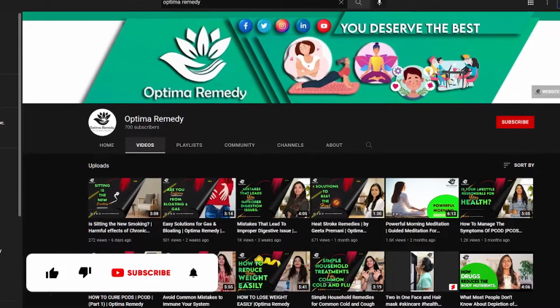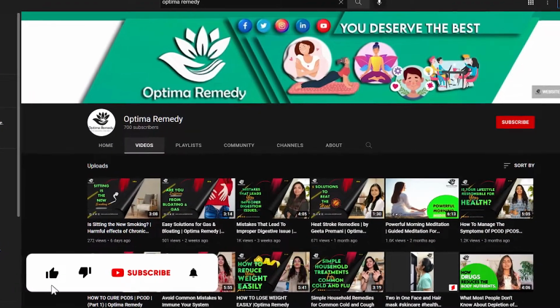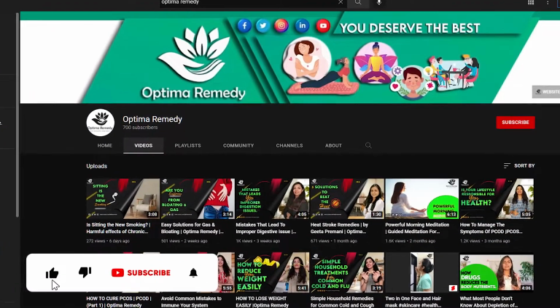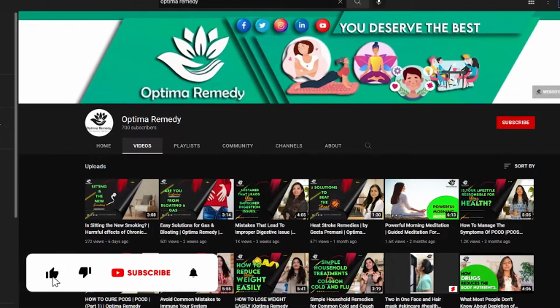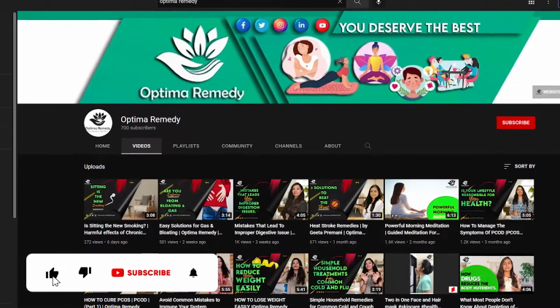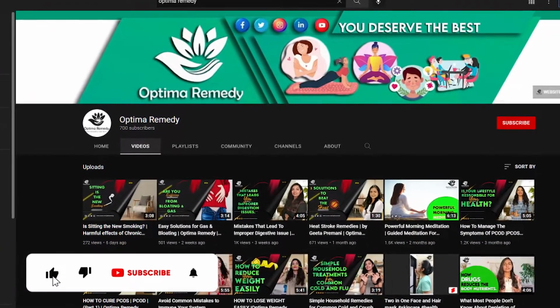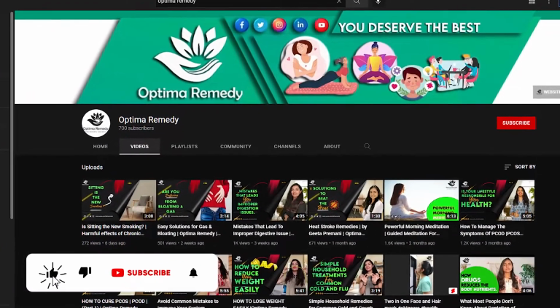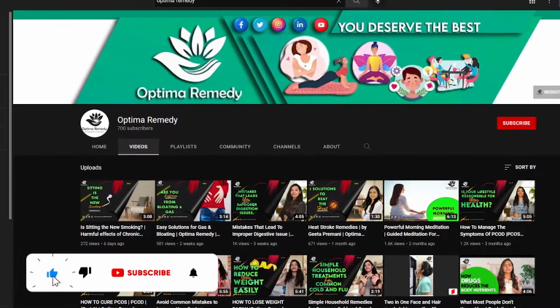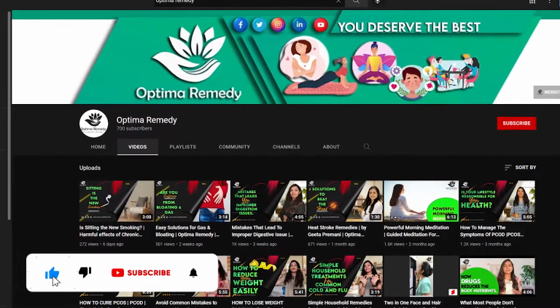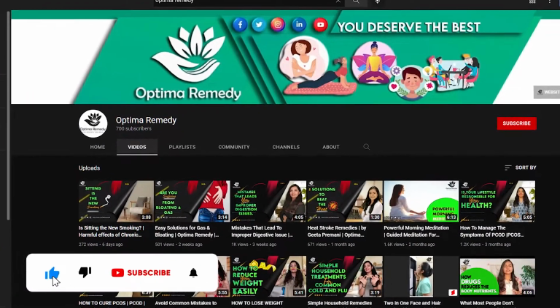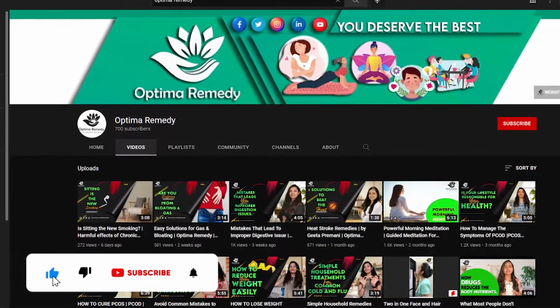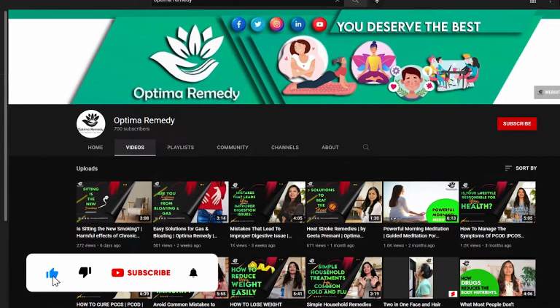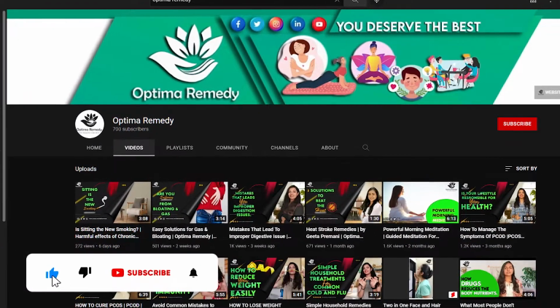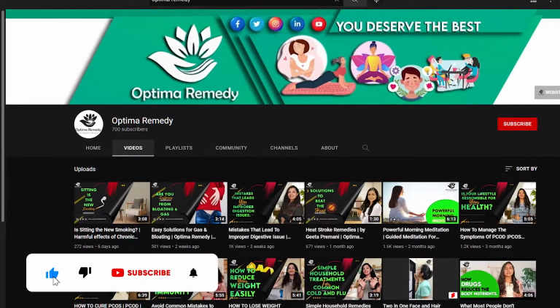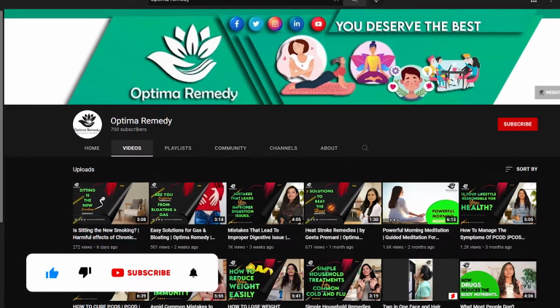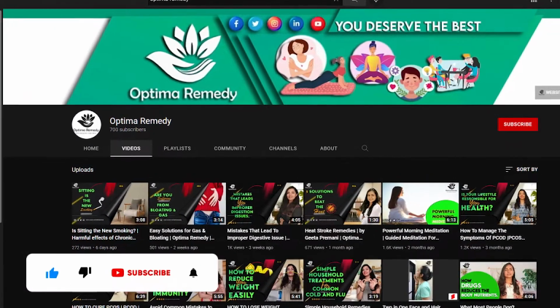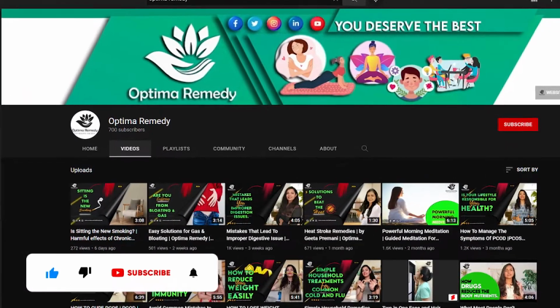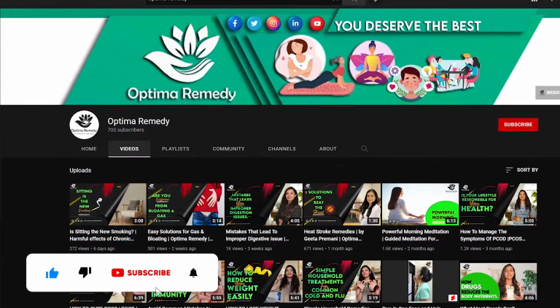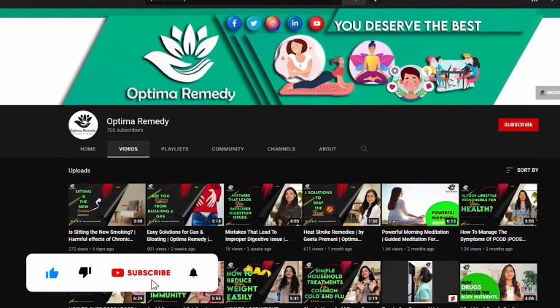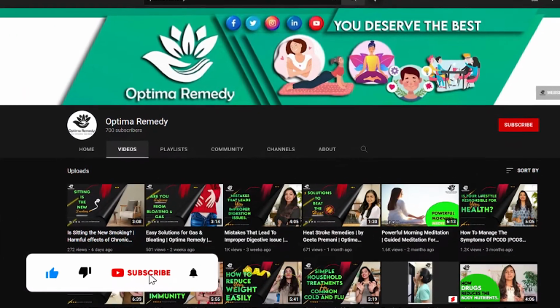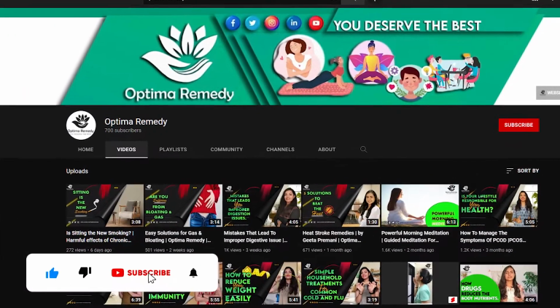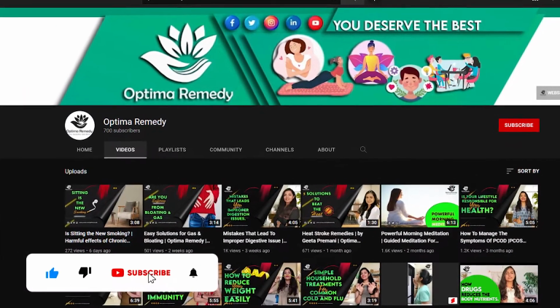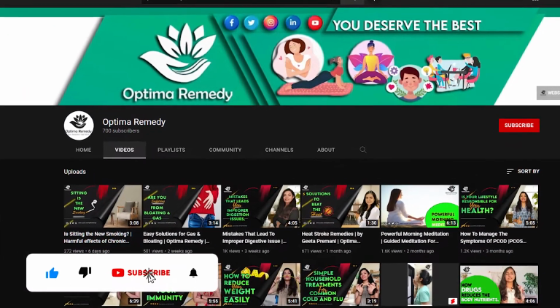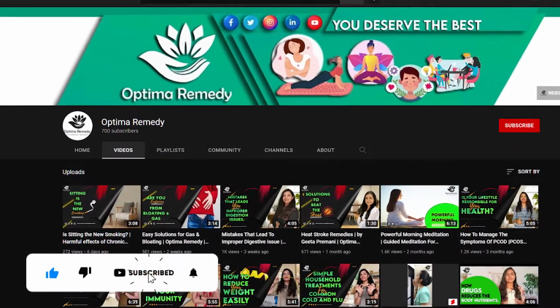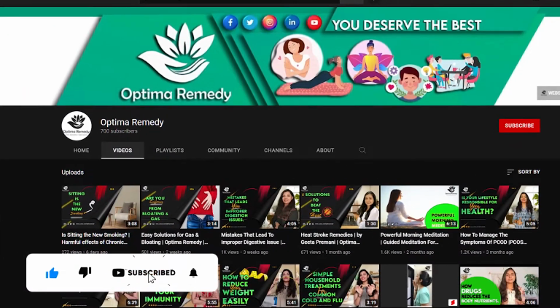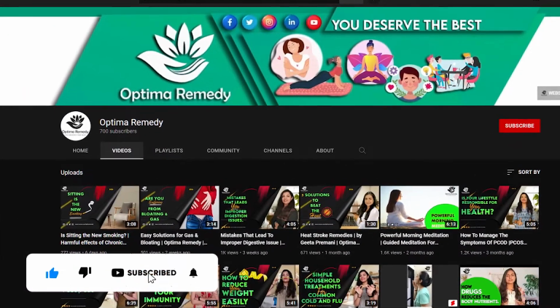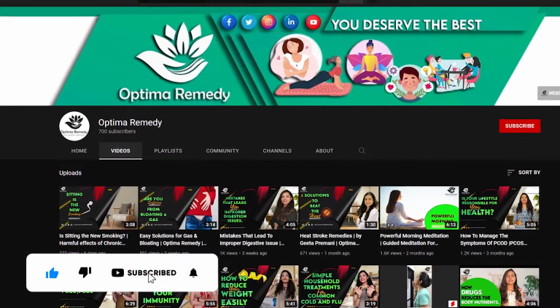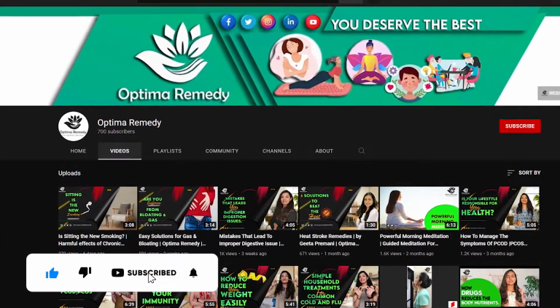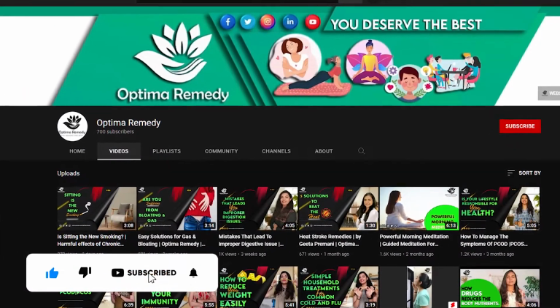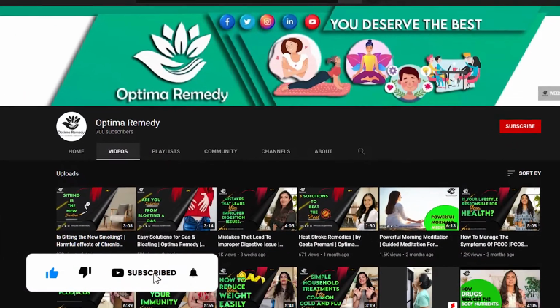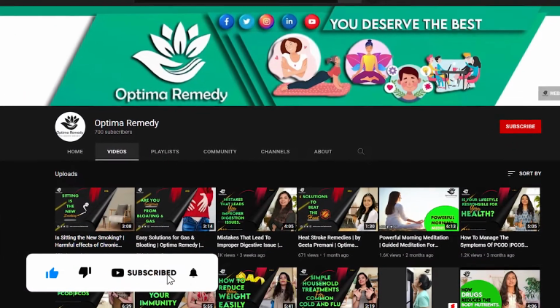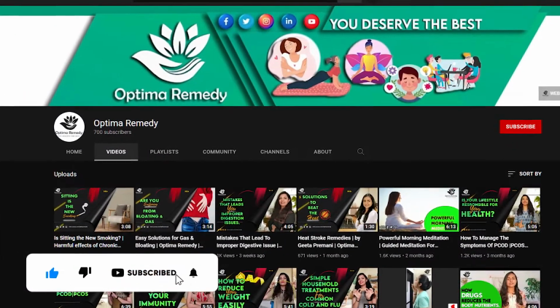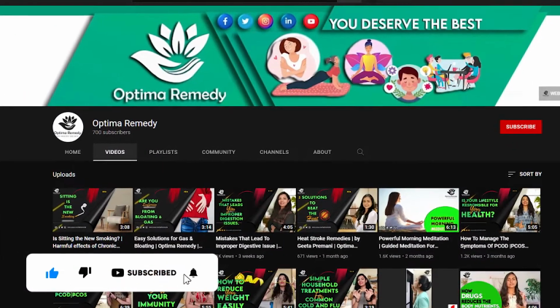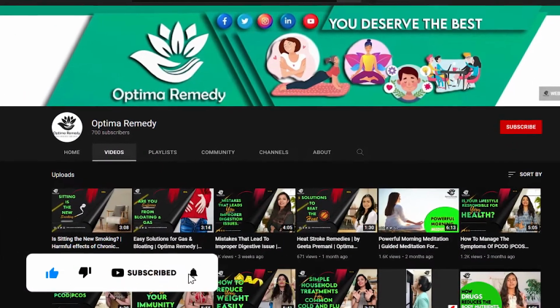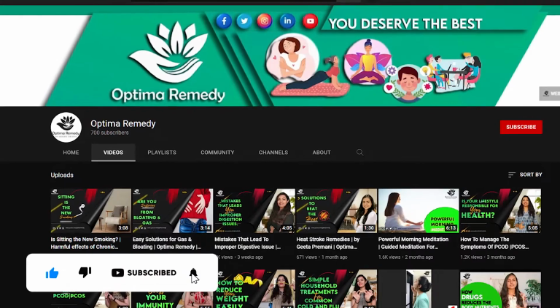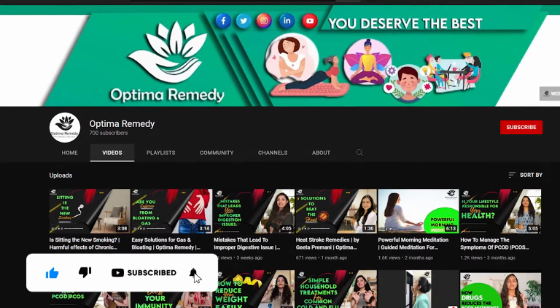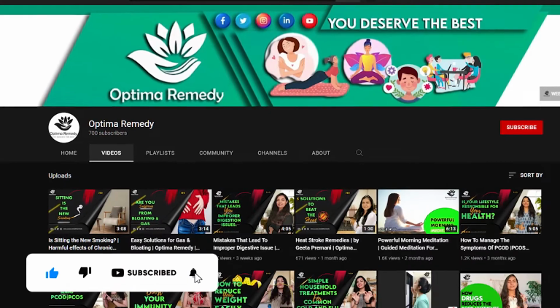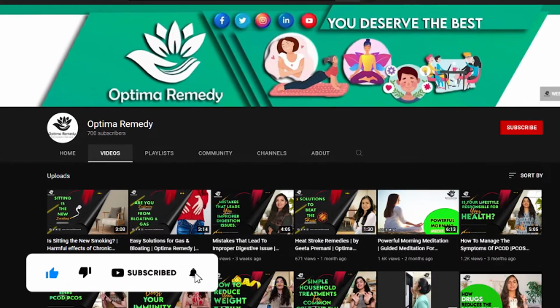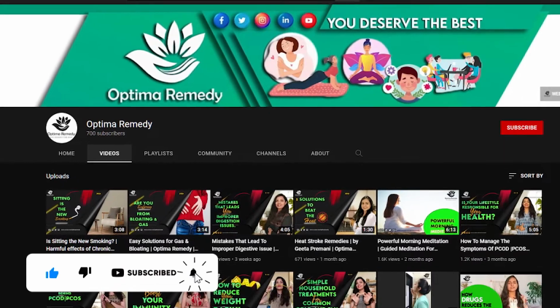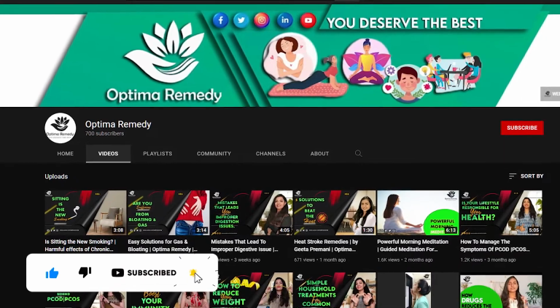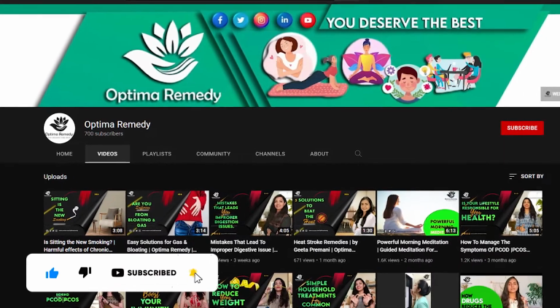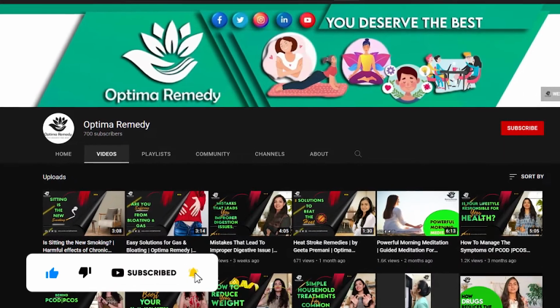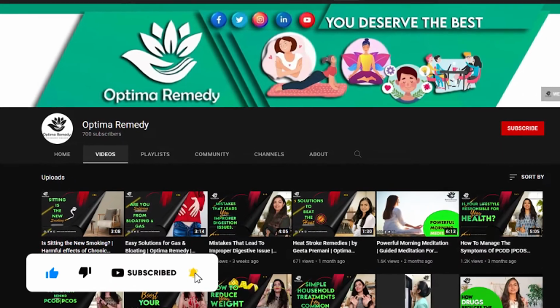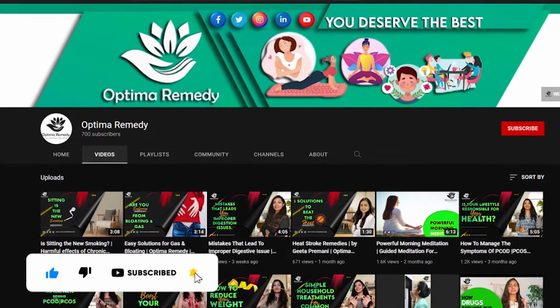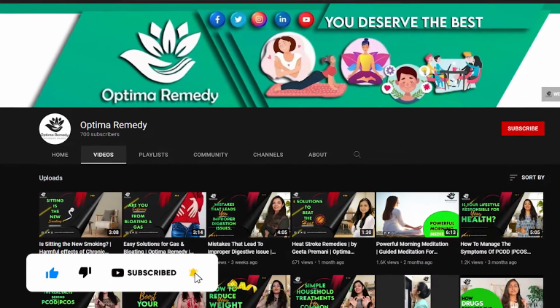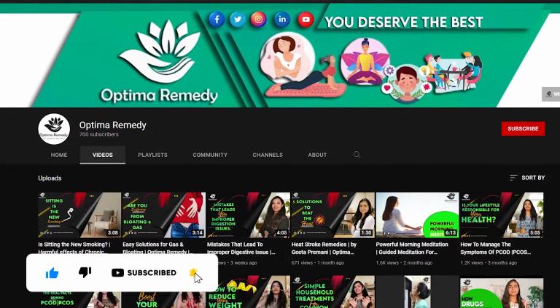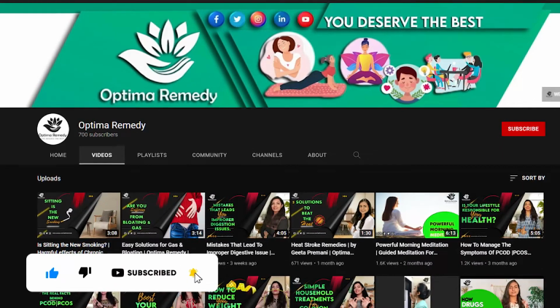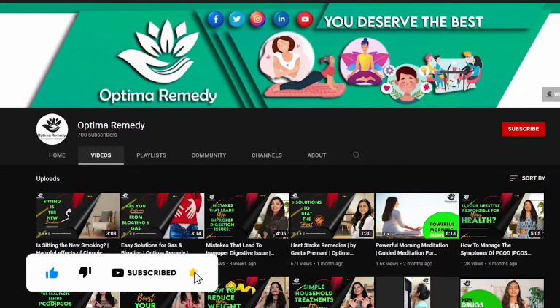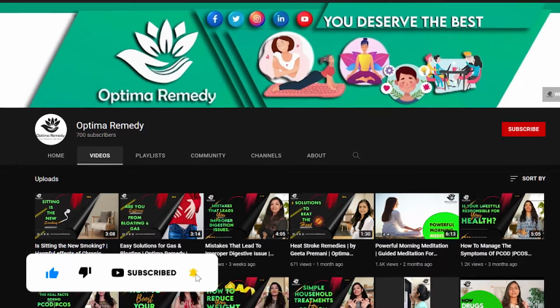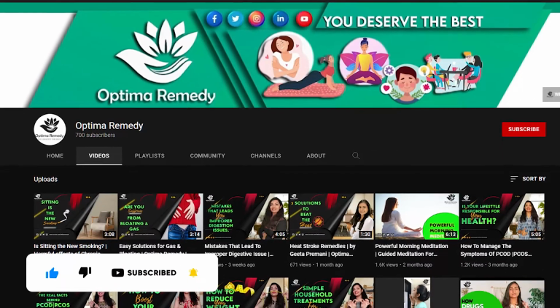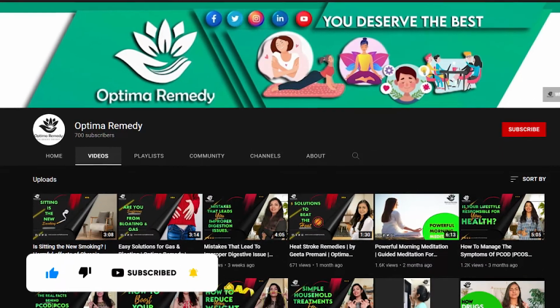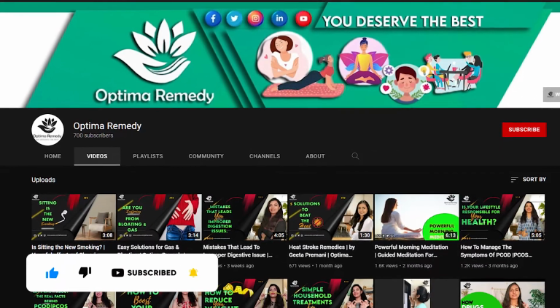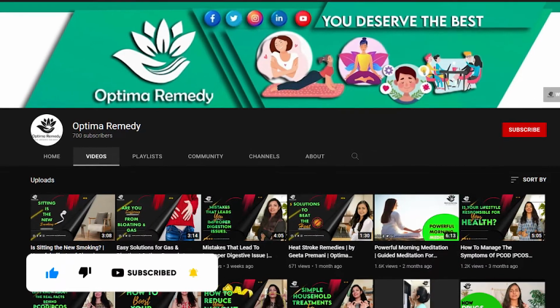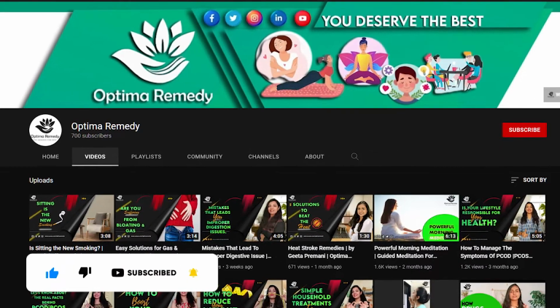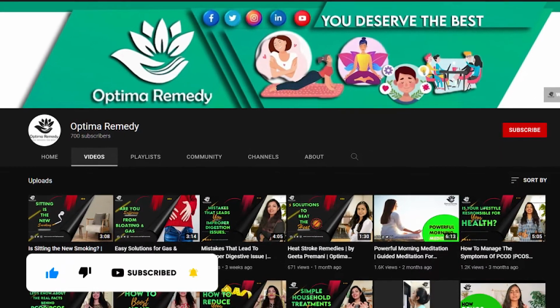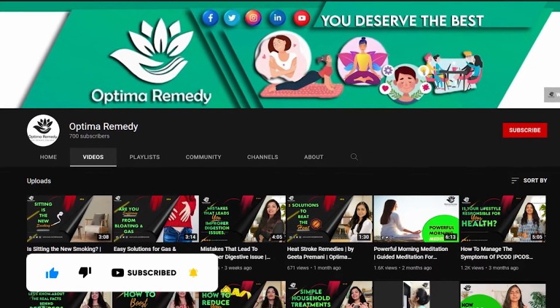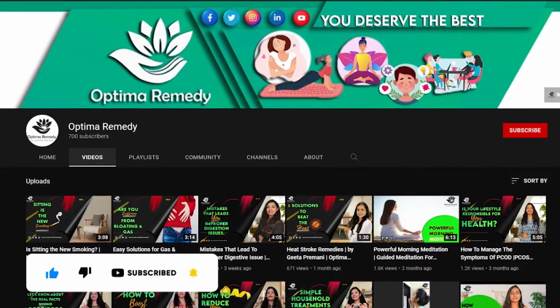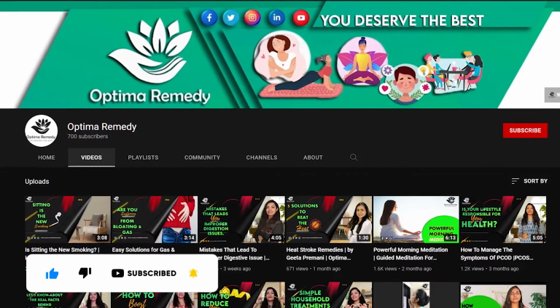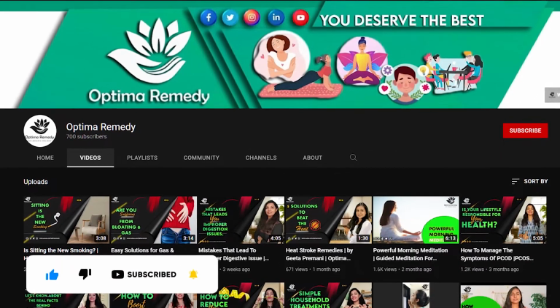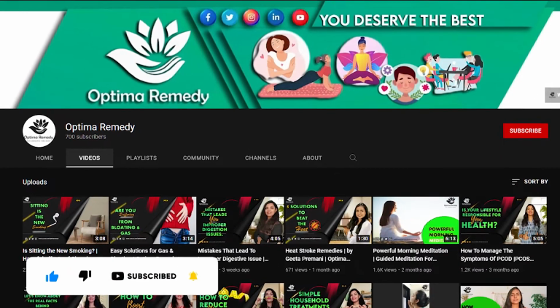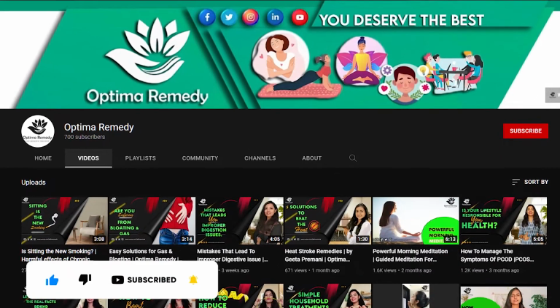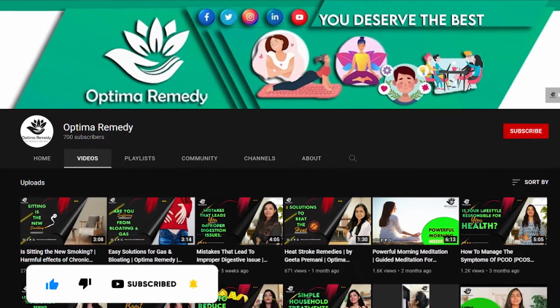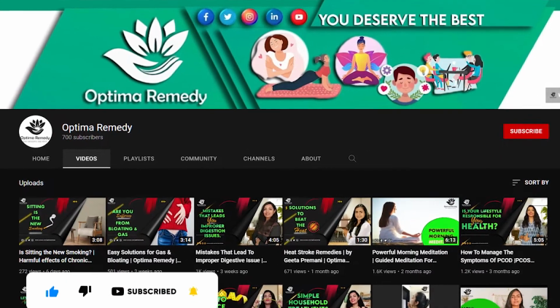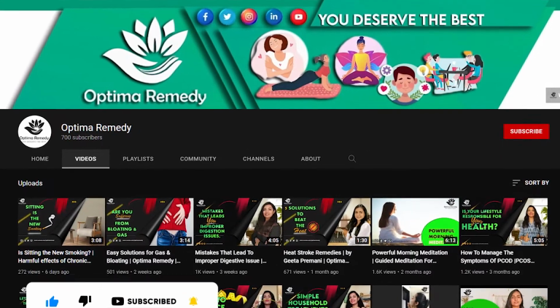This was all about coconut oil in thyroid. If you like this video, share it with your friends. Don't forget to subscribe to our channel.